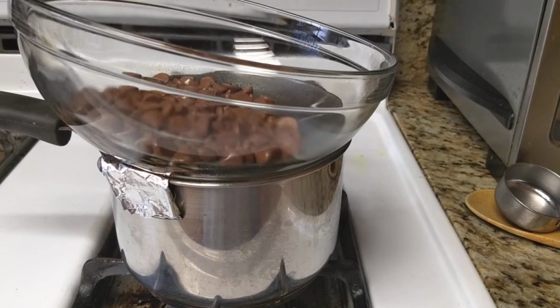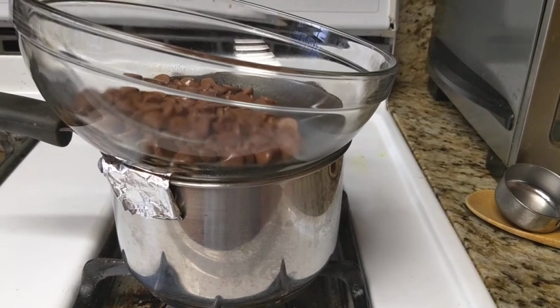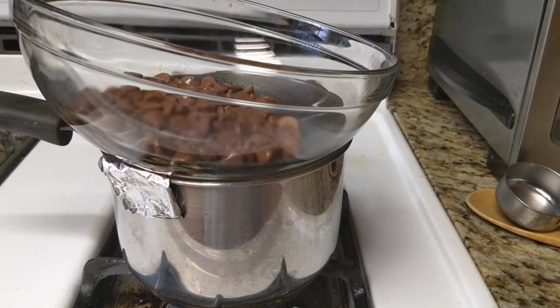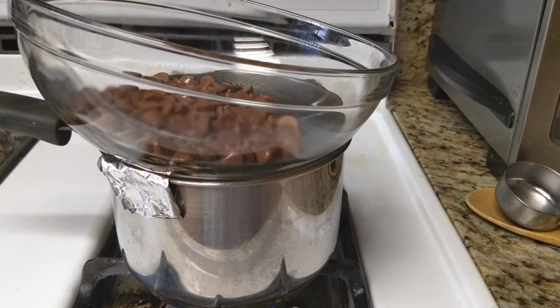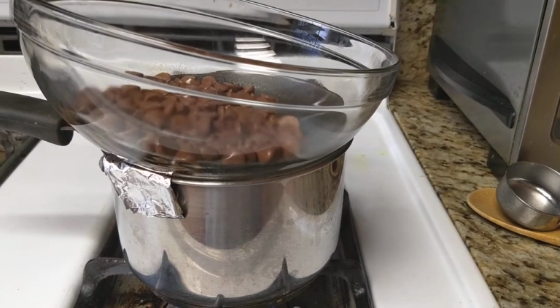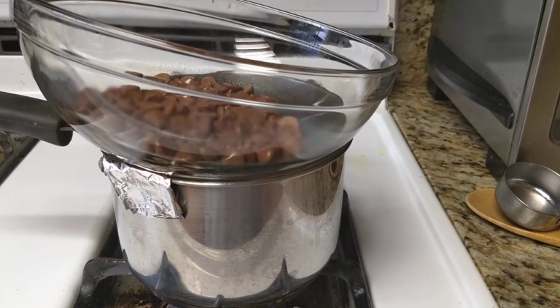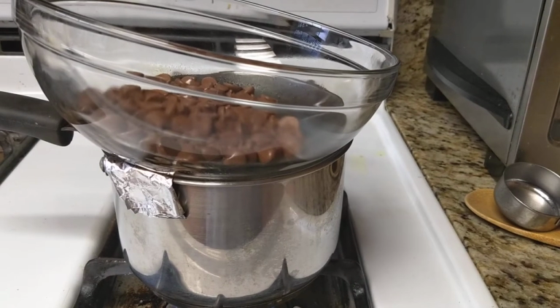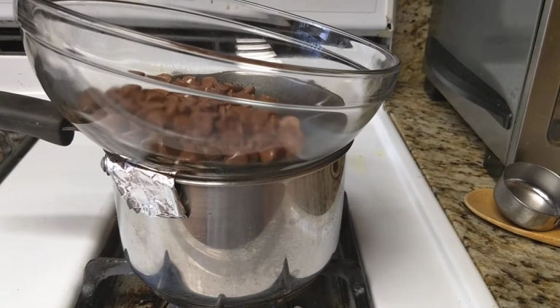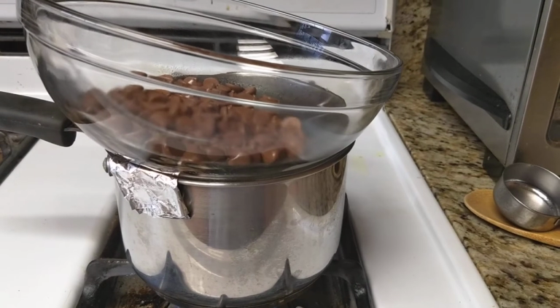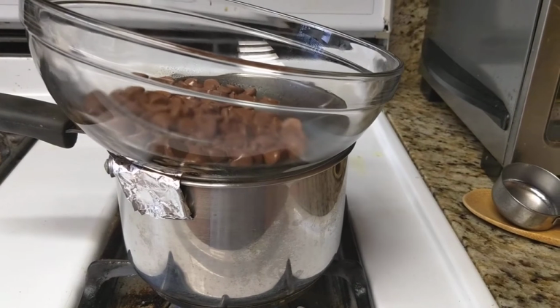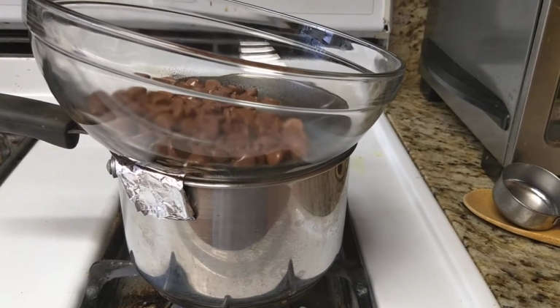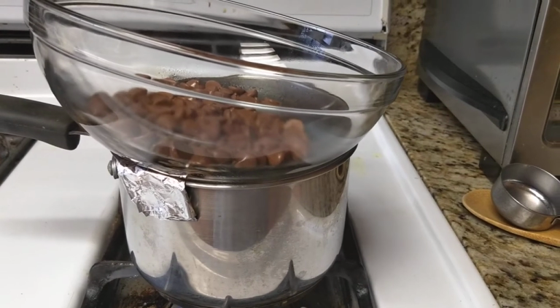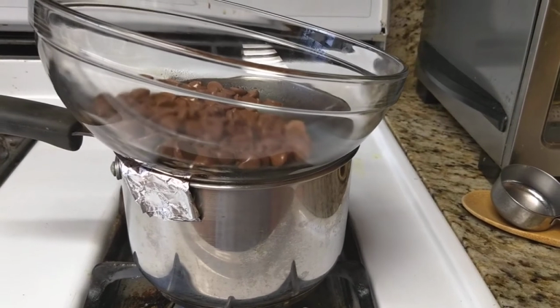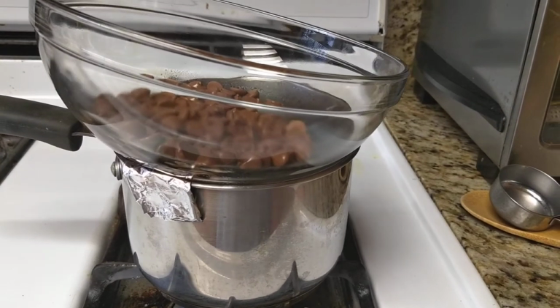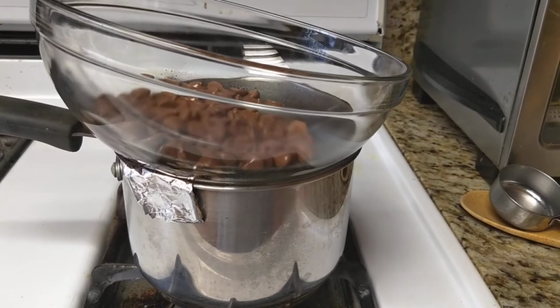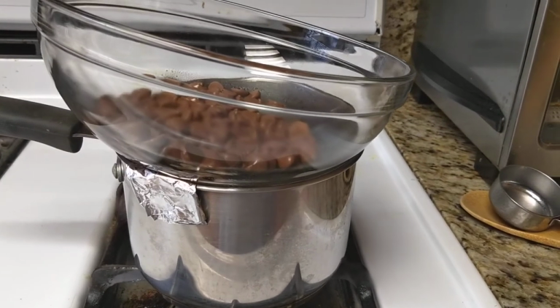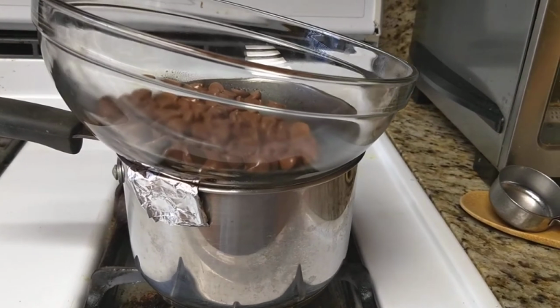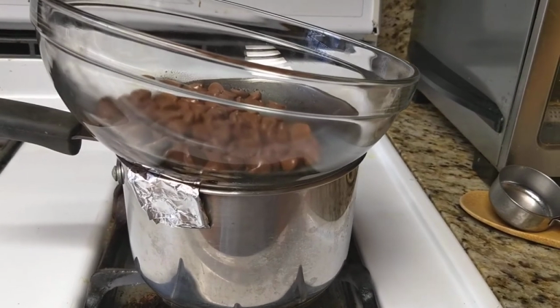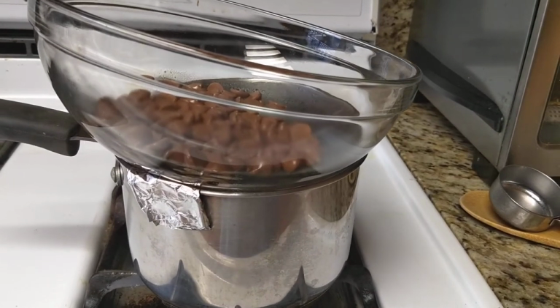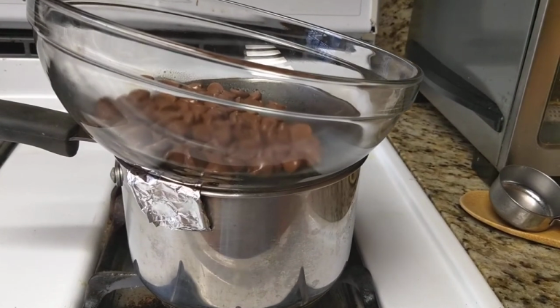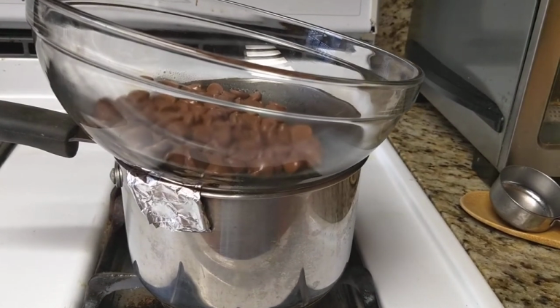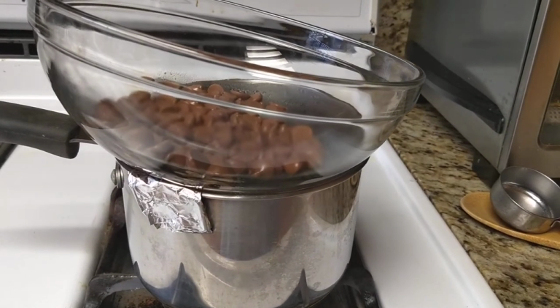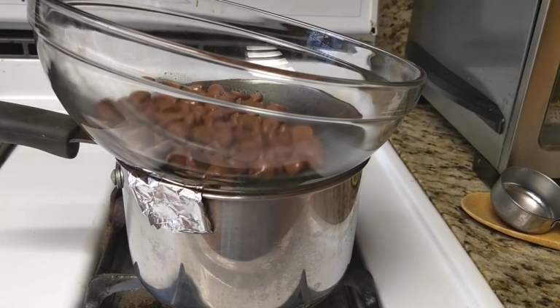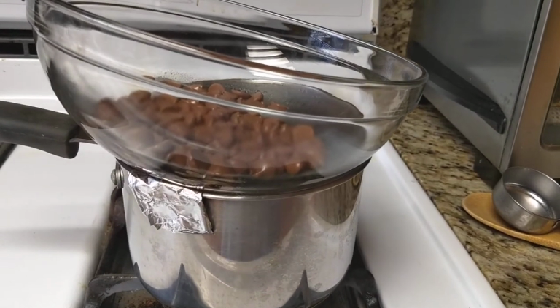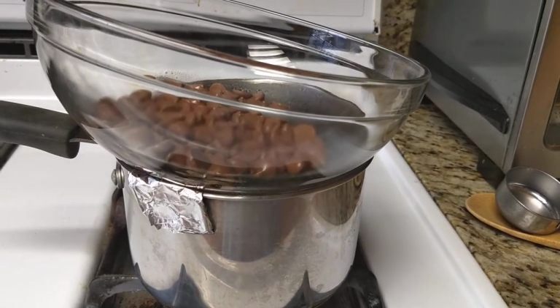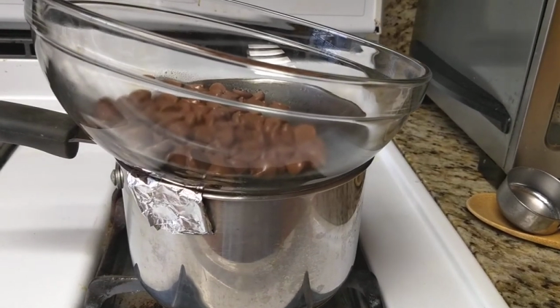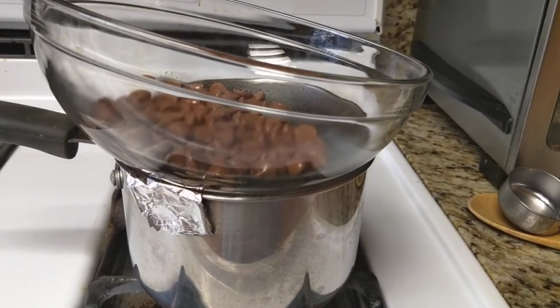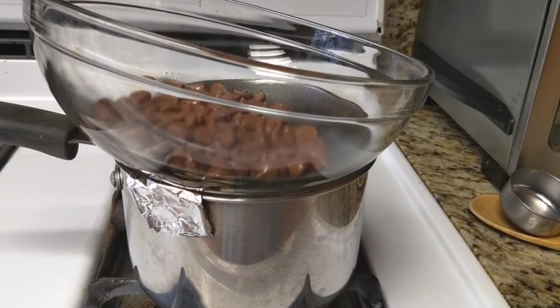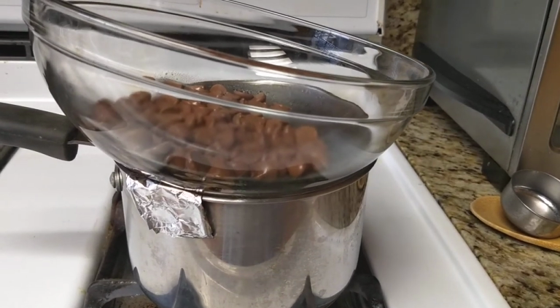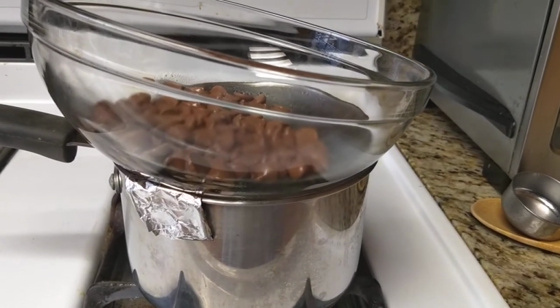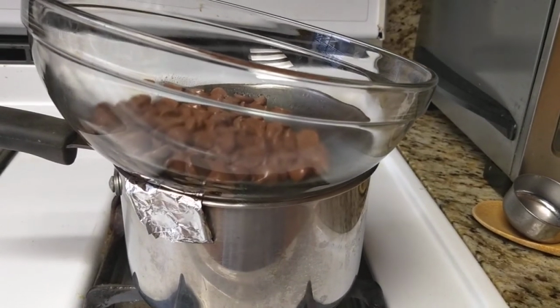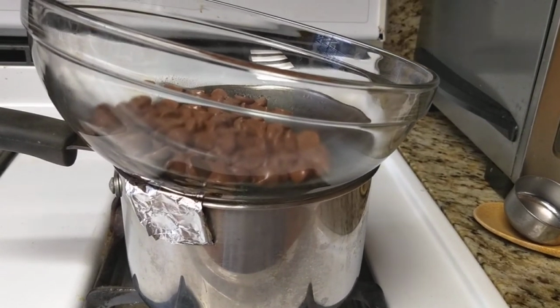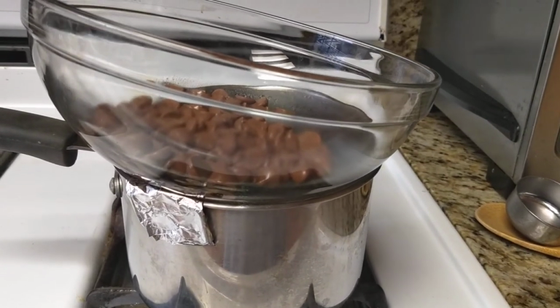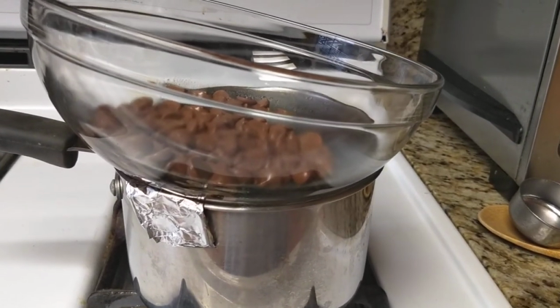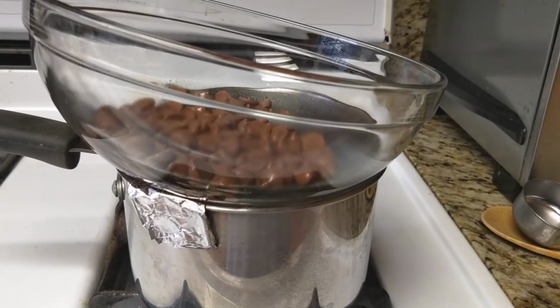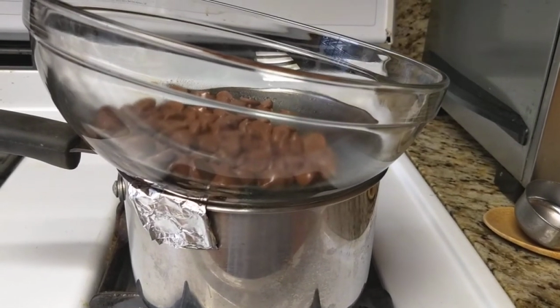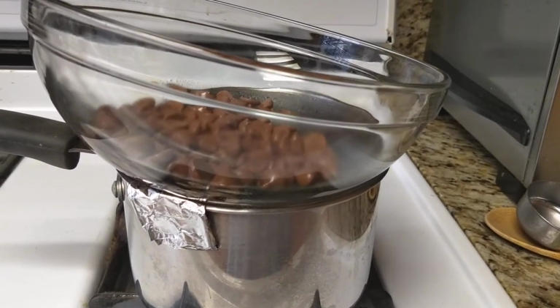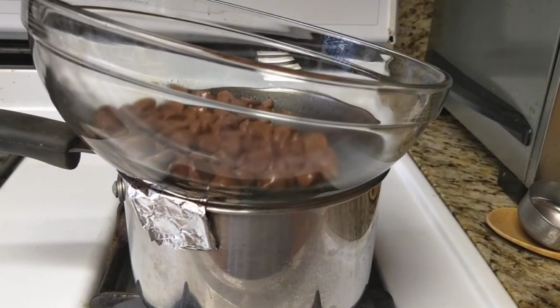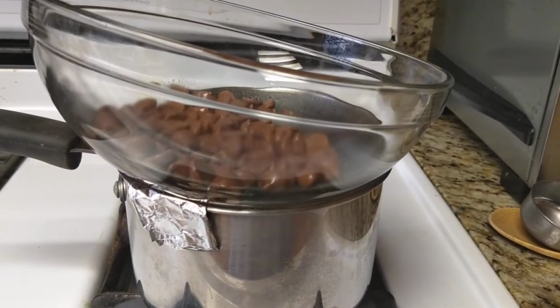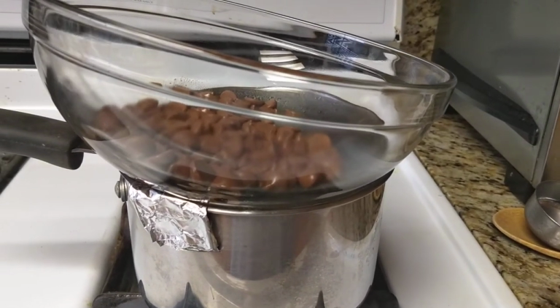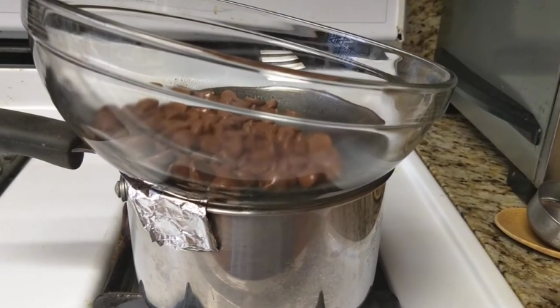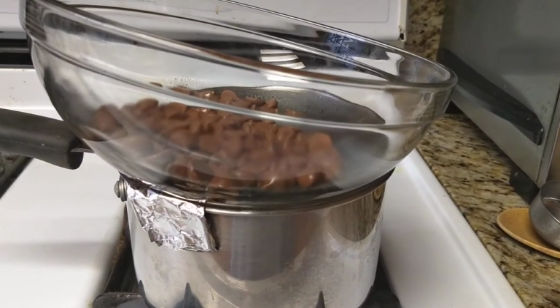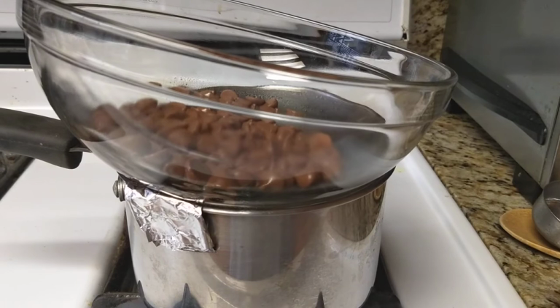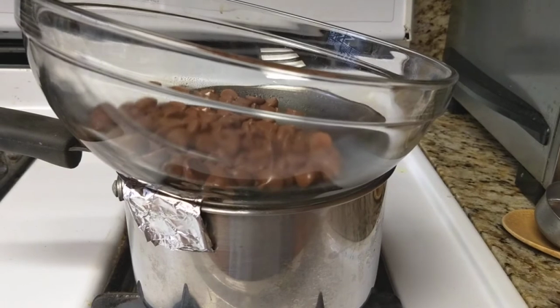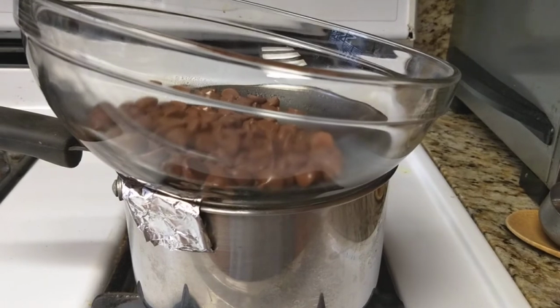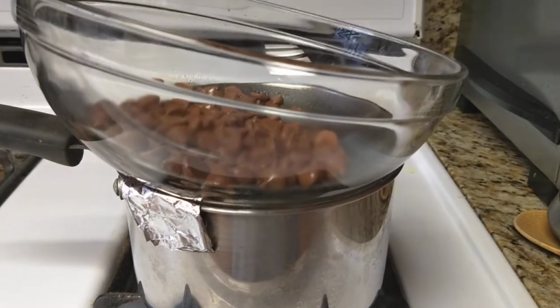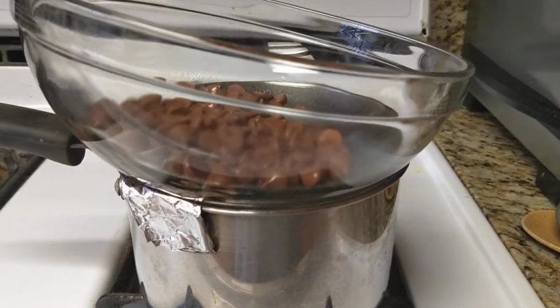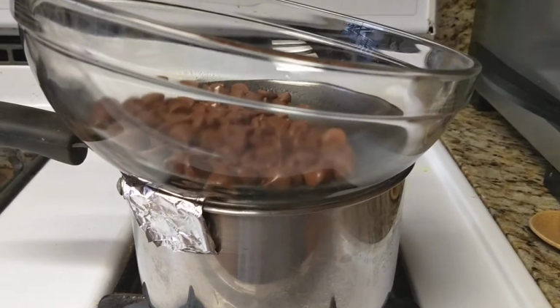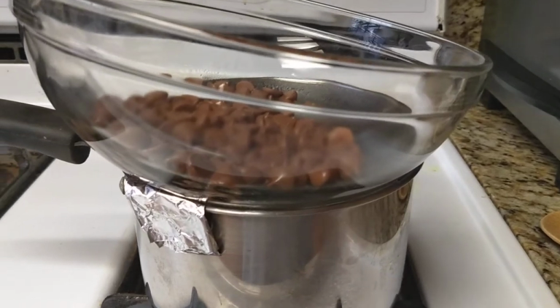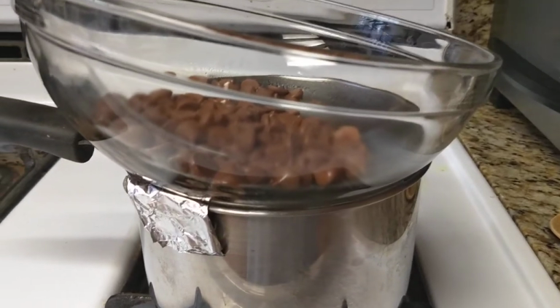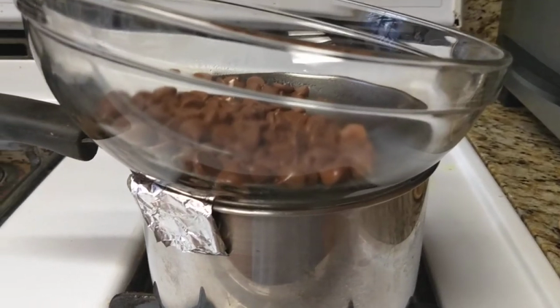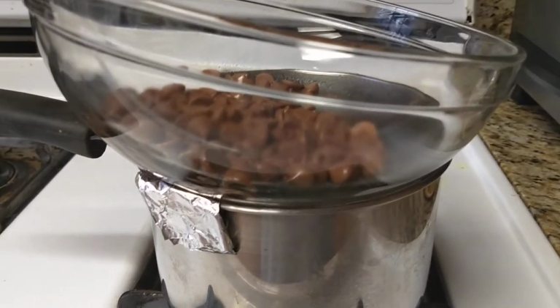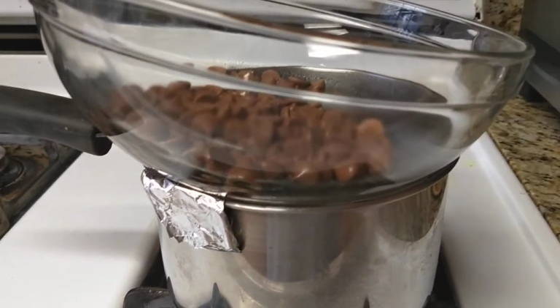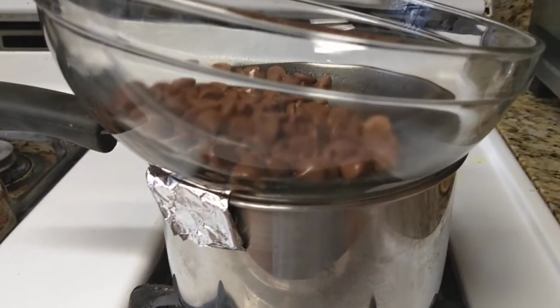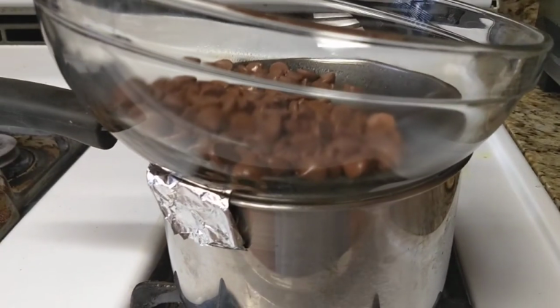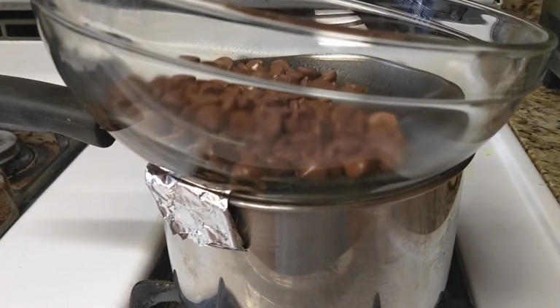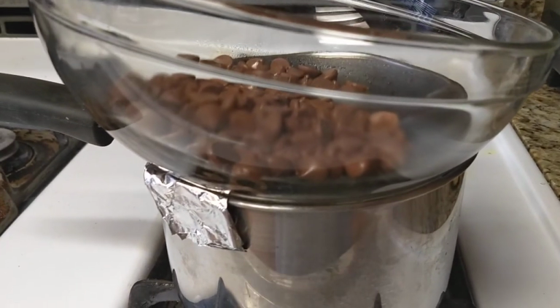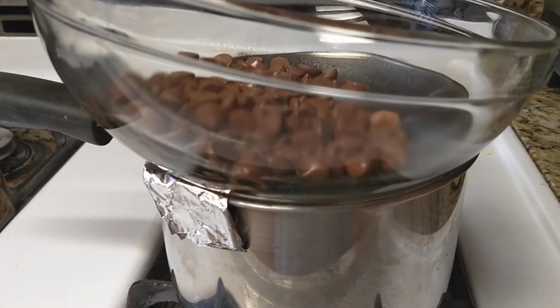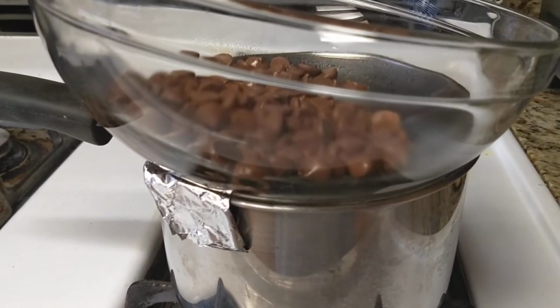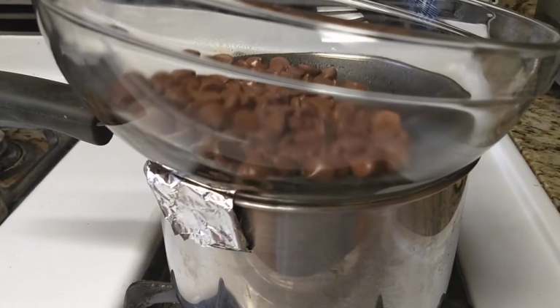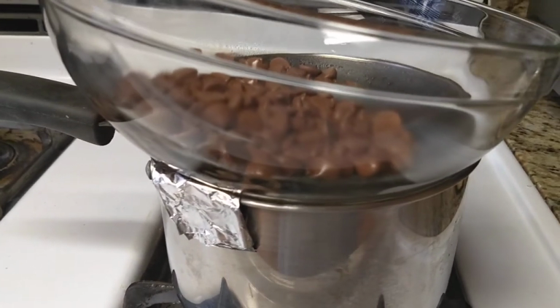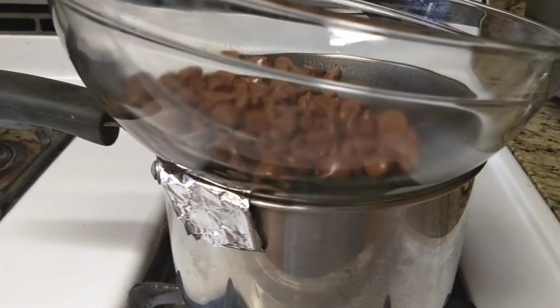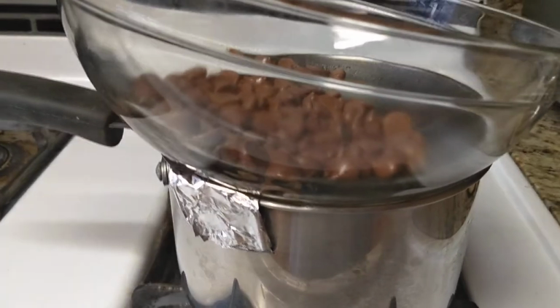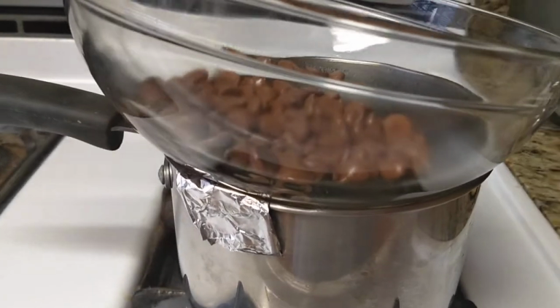Hello everyone and welcome to another episode of the Do It Yourself Gourmet. Today we have a quick tip on how to make a double boiler.